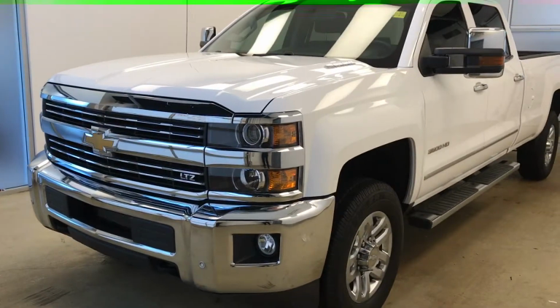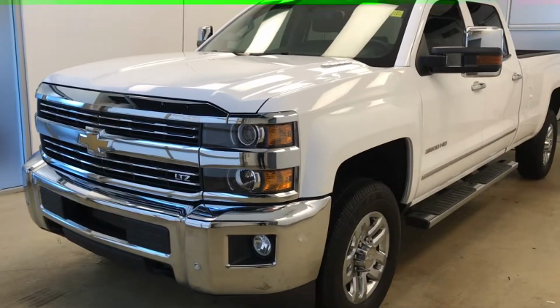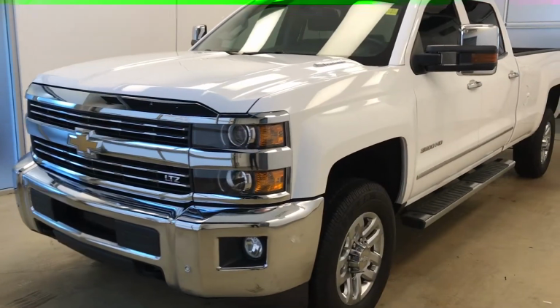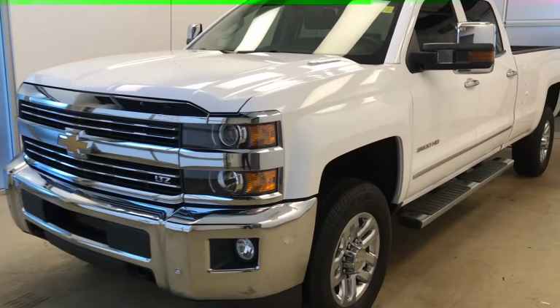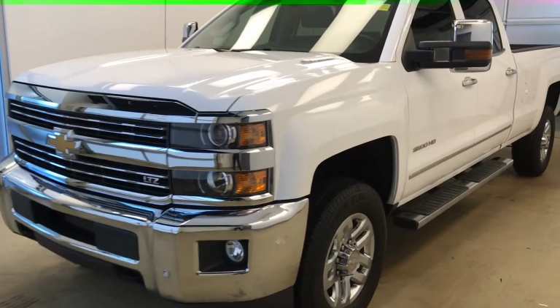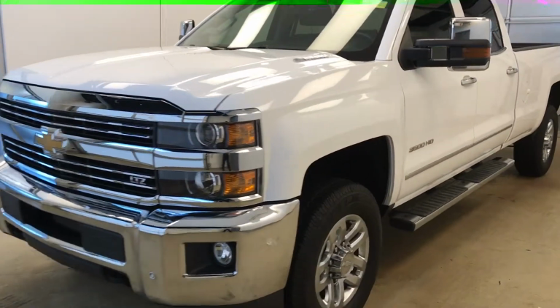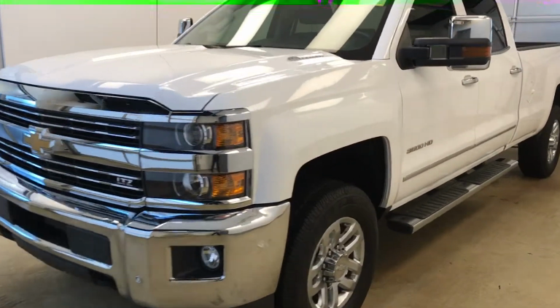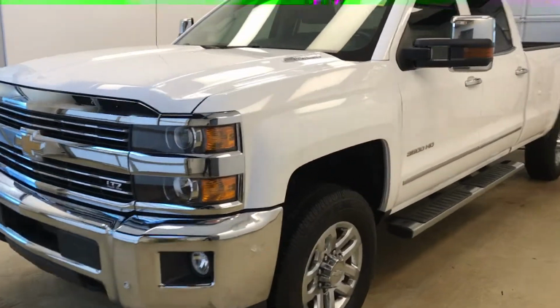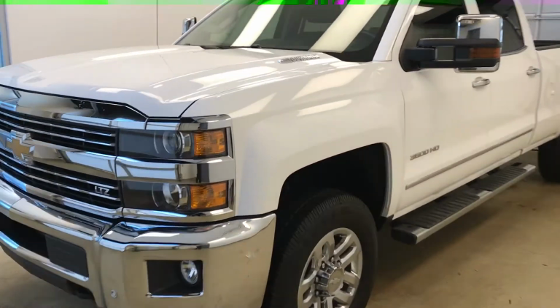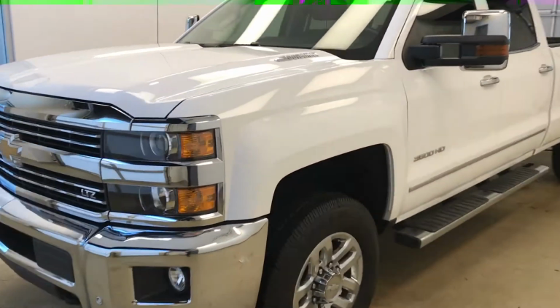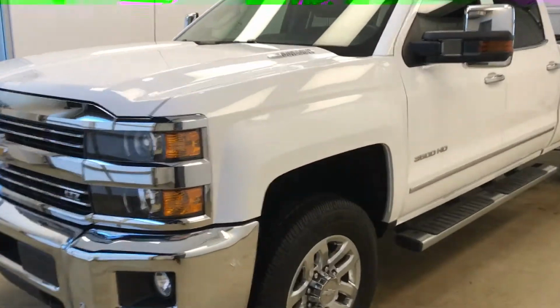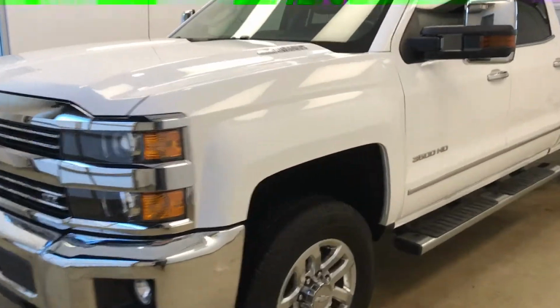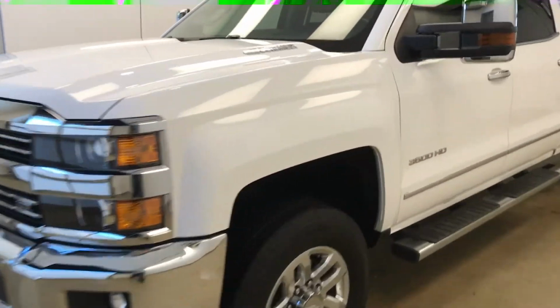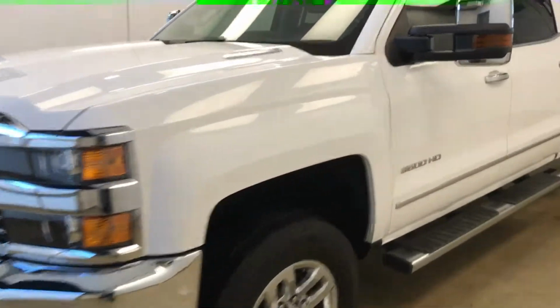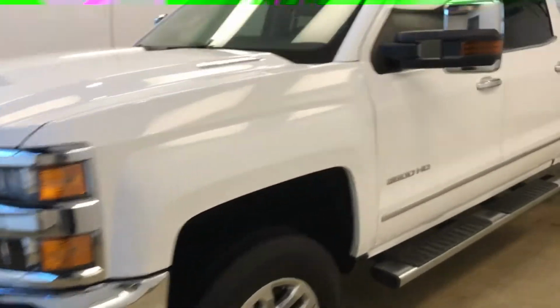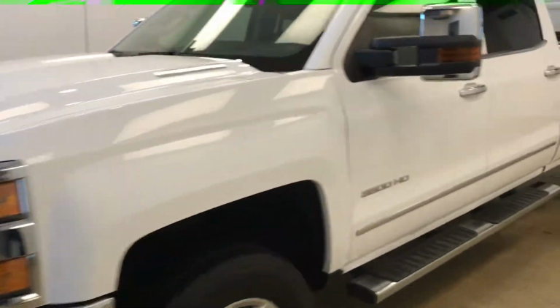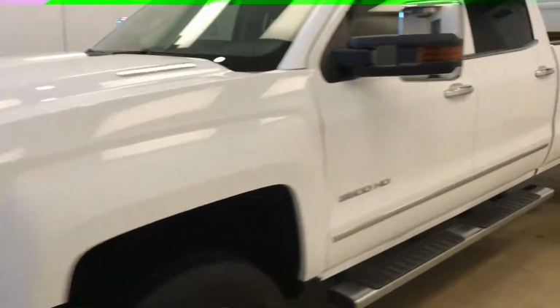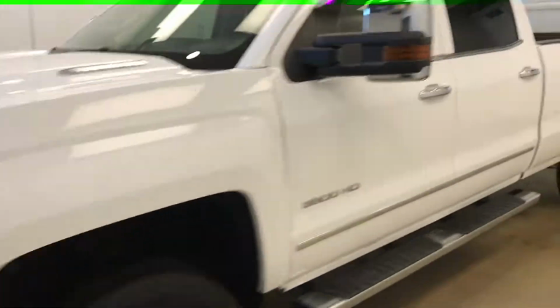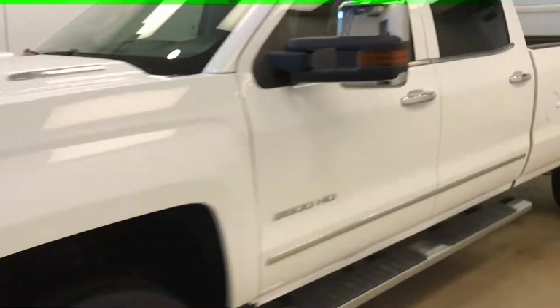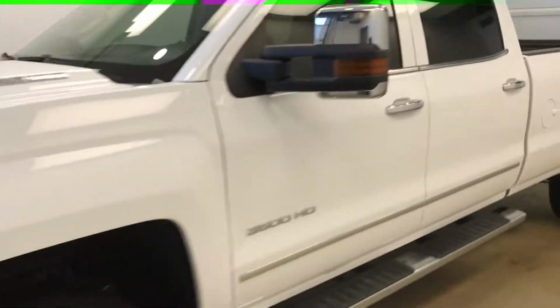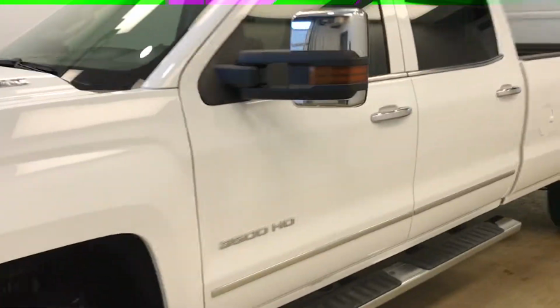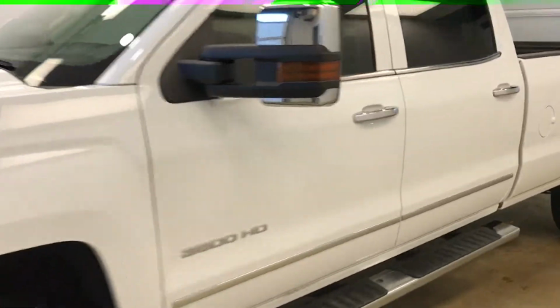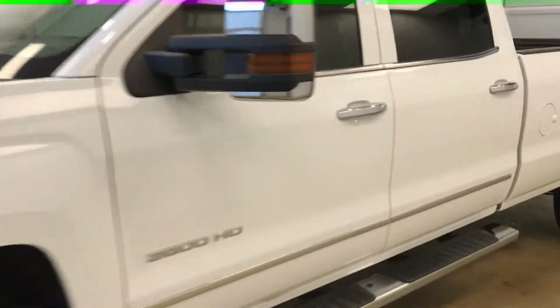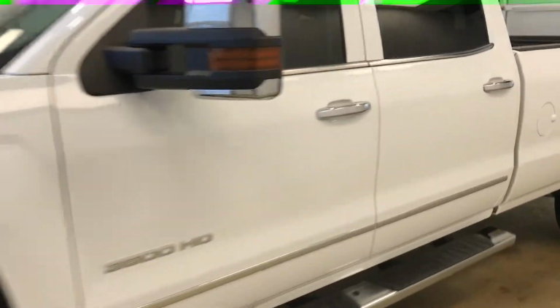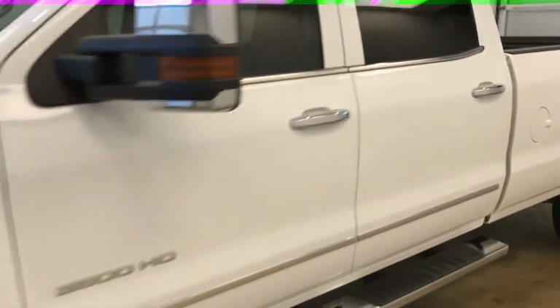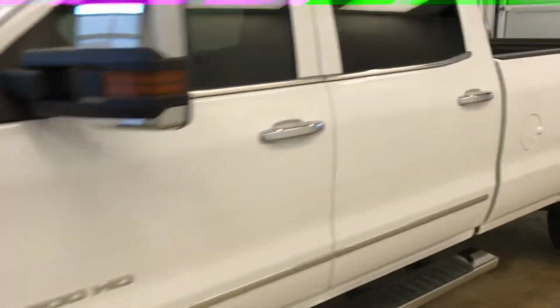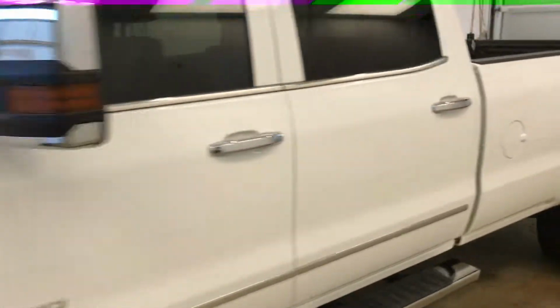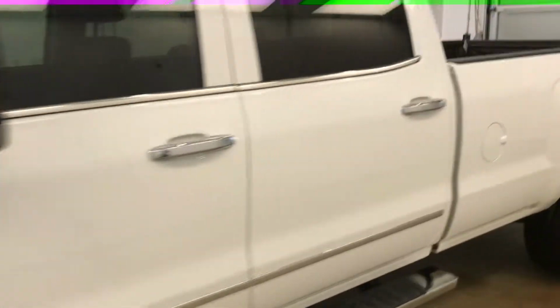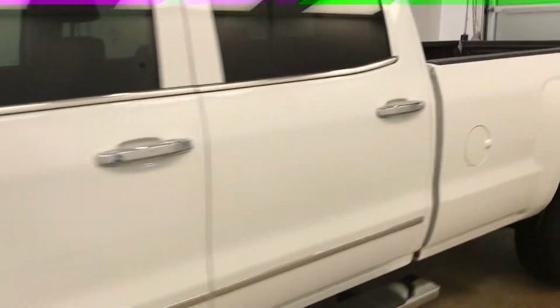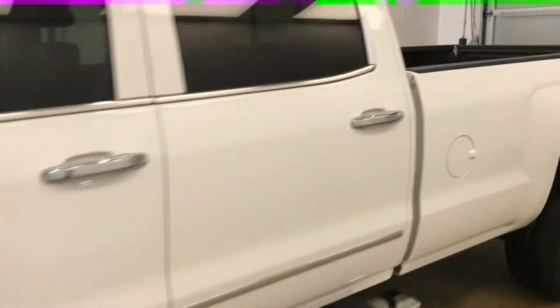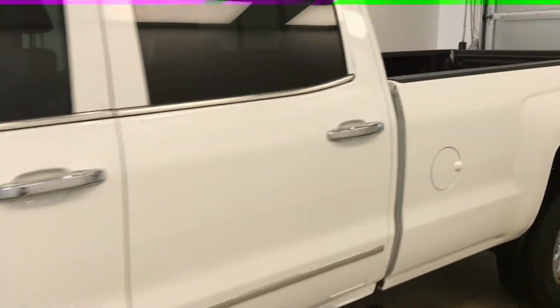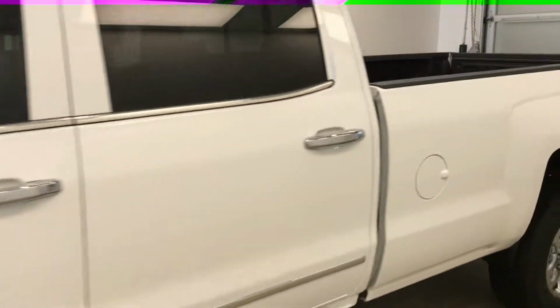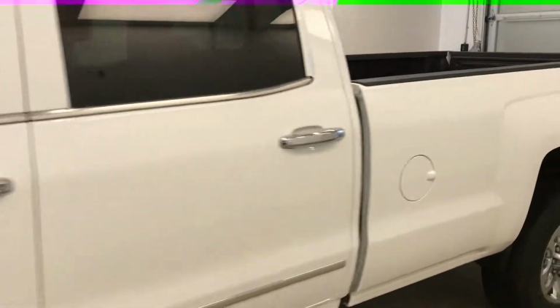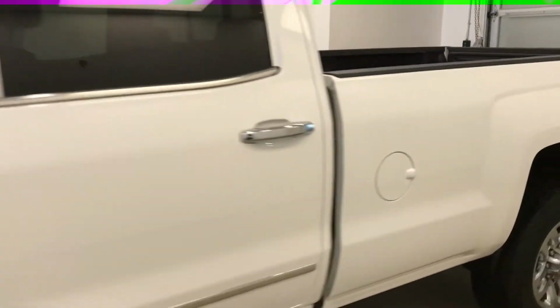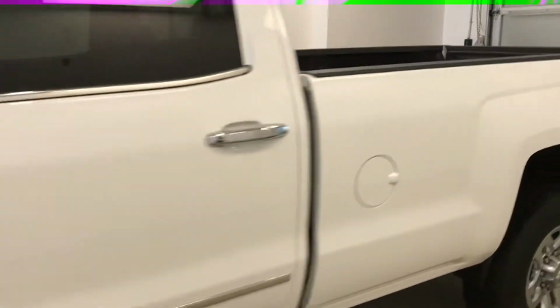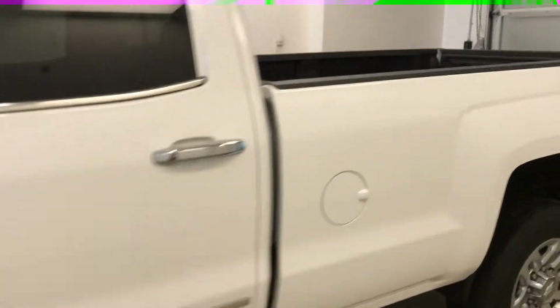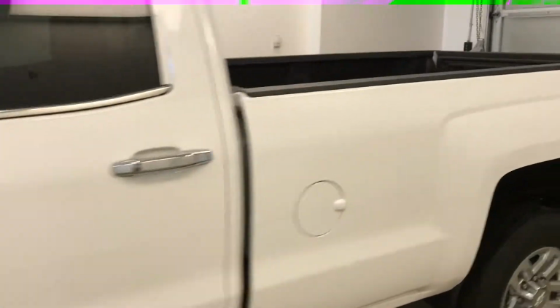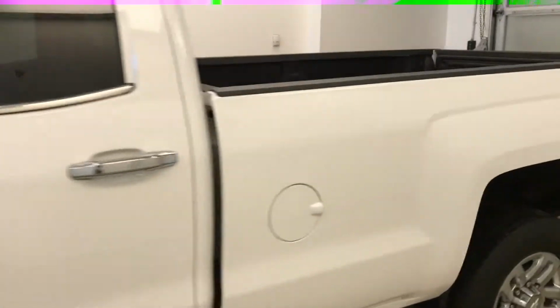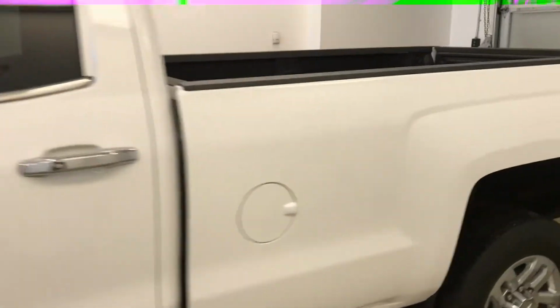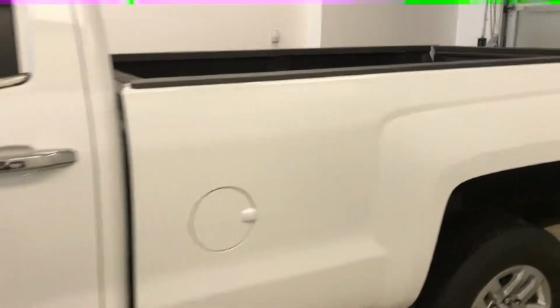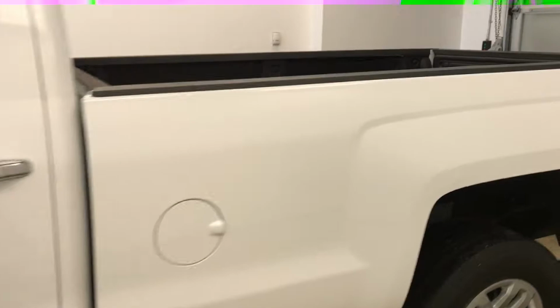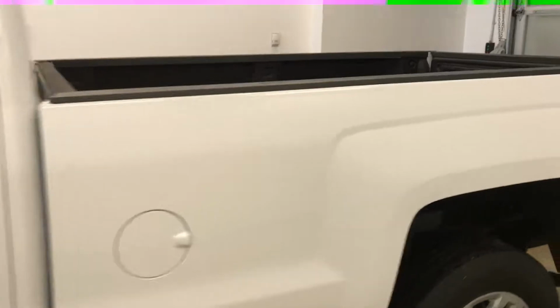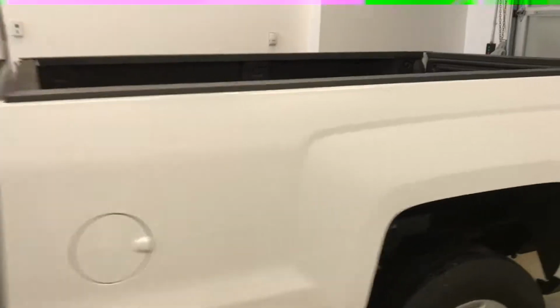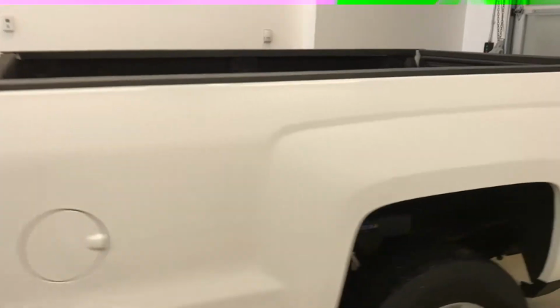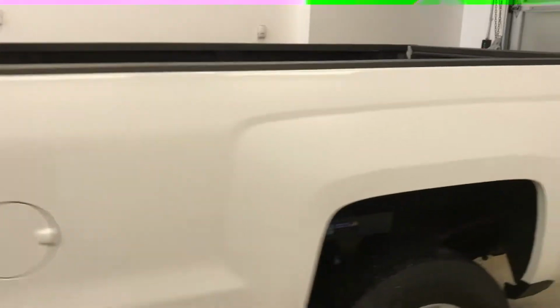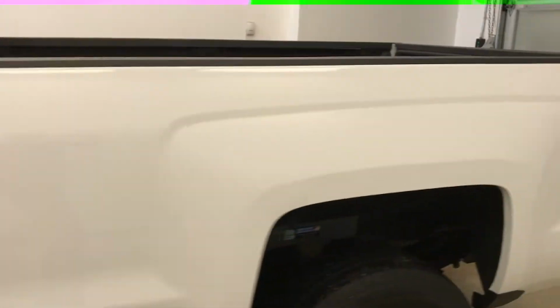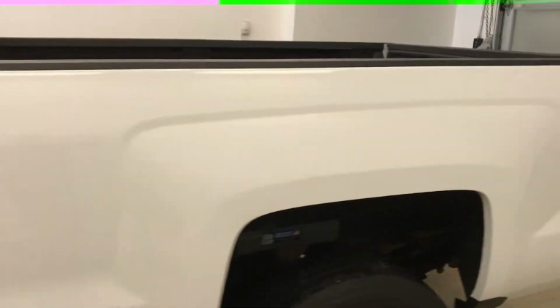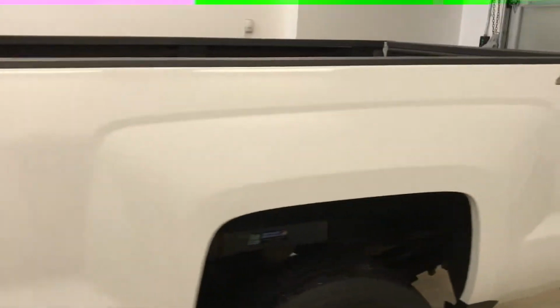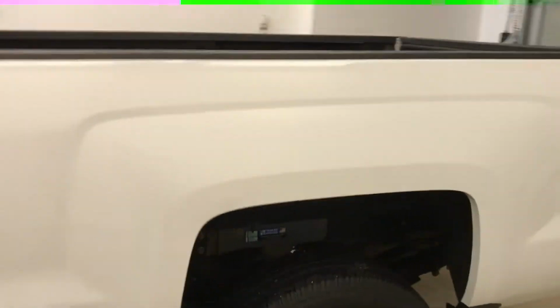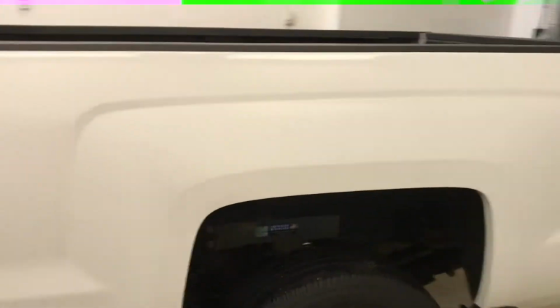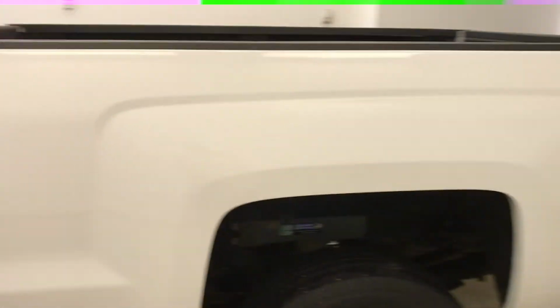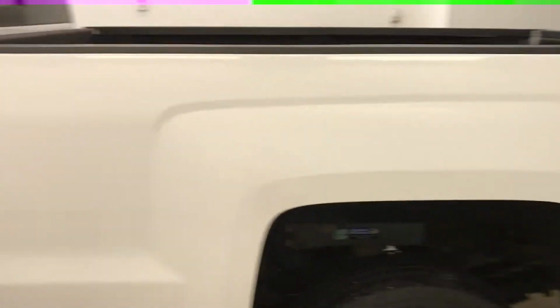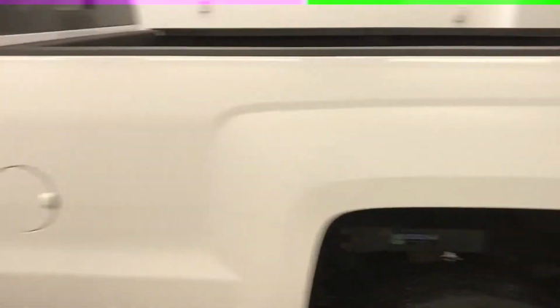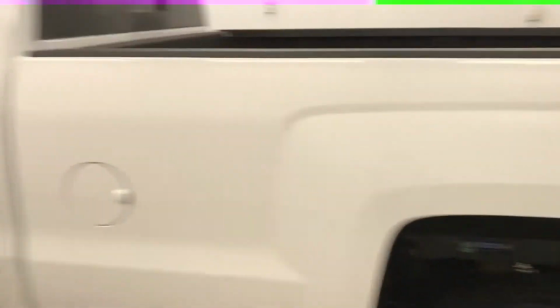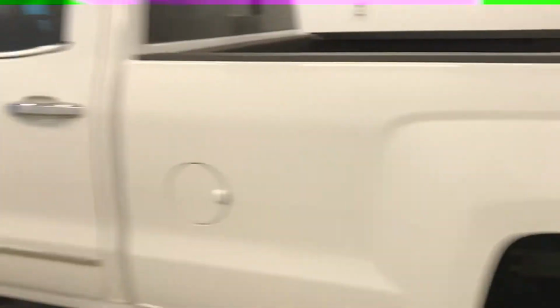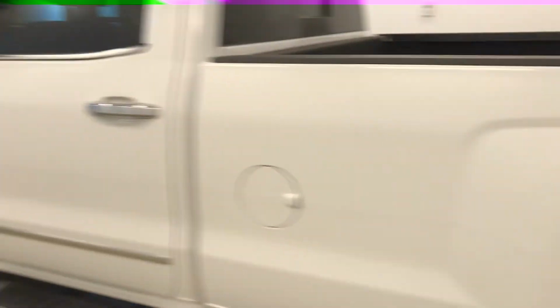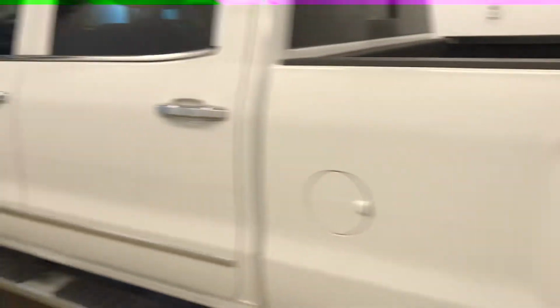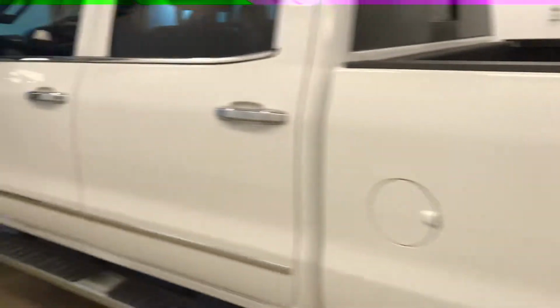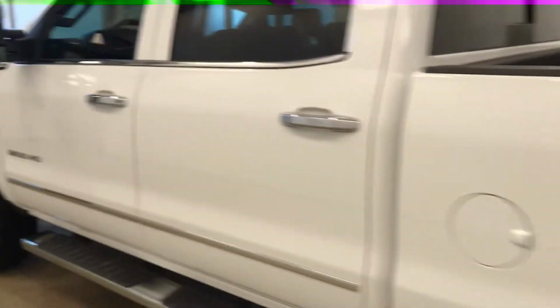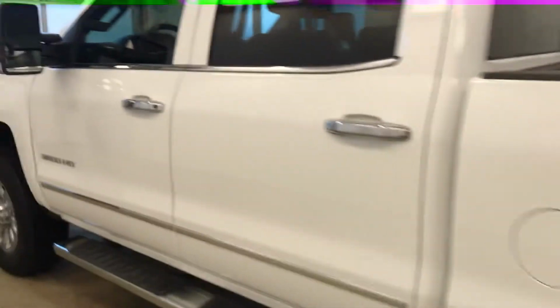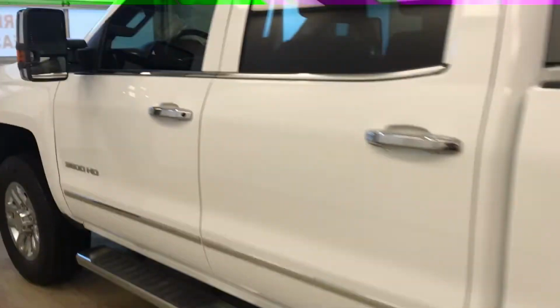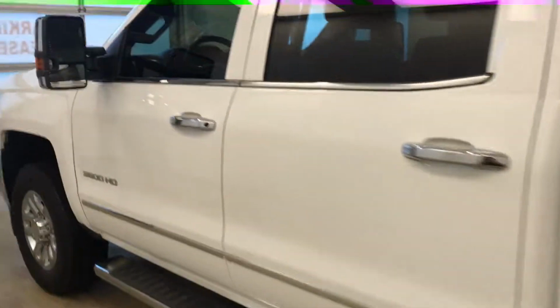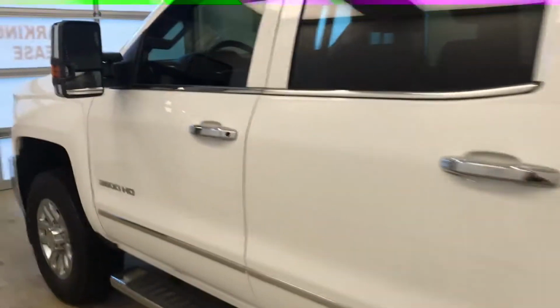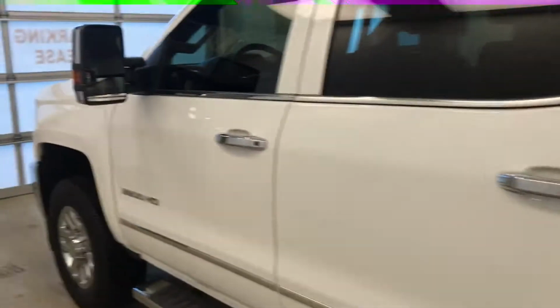Today we're viewing stock number 154924 on a 2015 Chevy 3500 crew cab, and our exterior color is white.